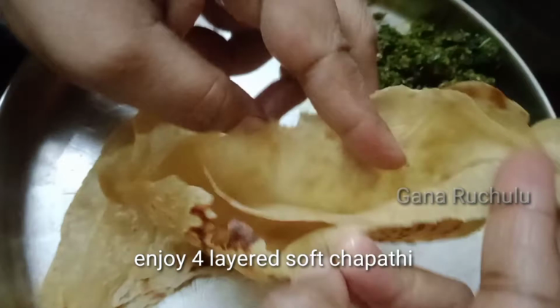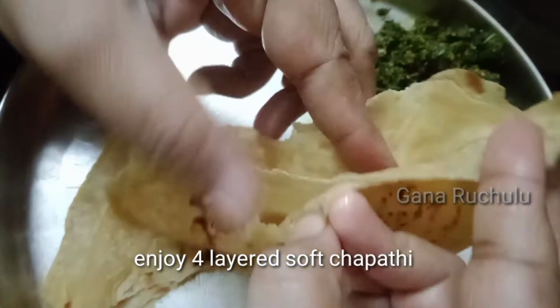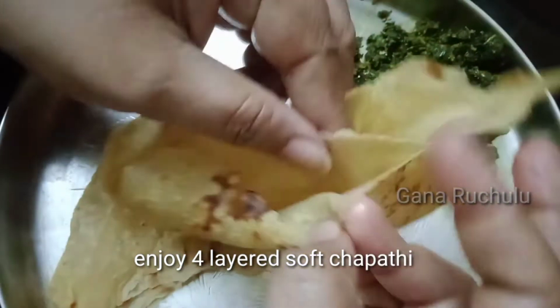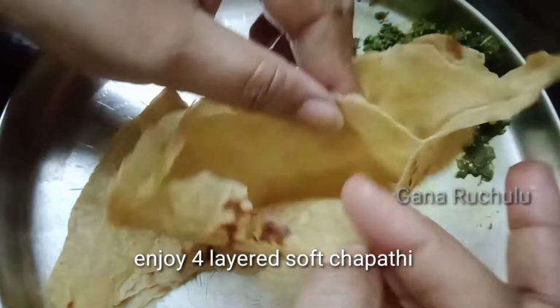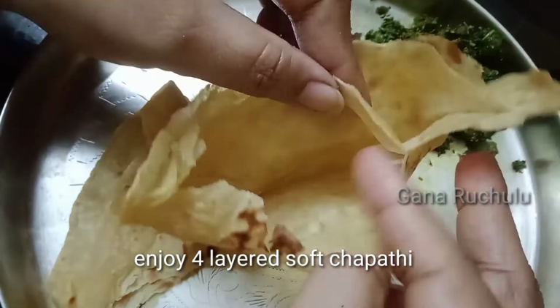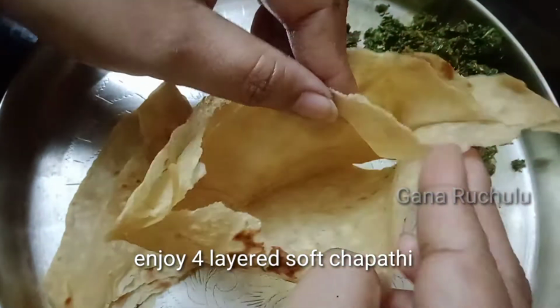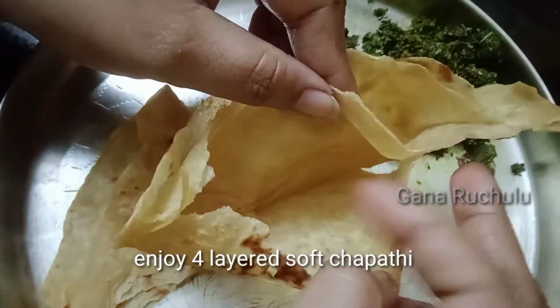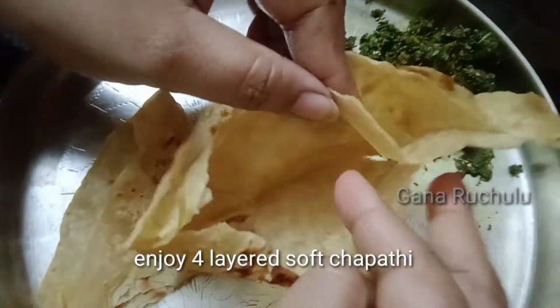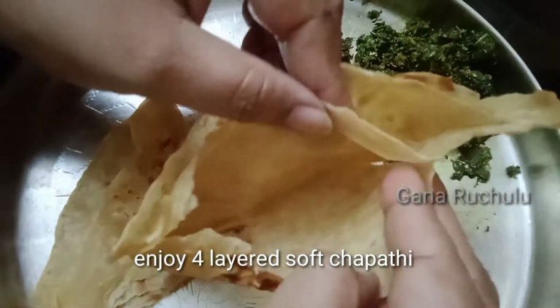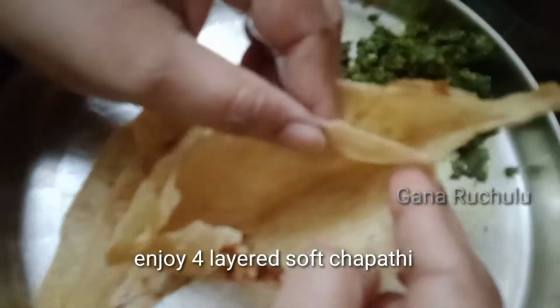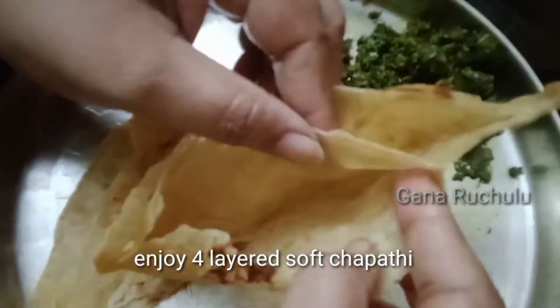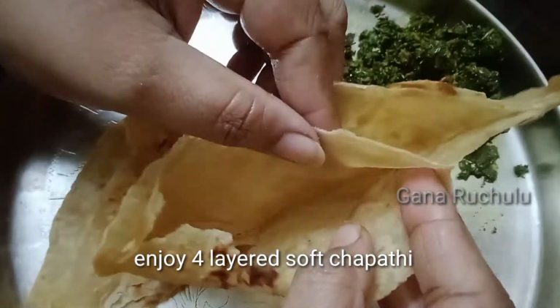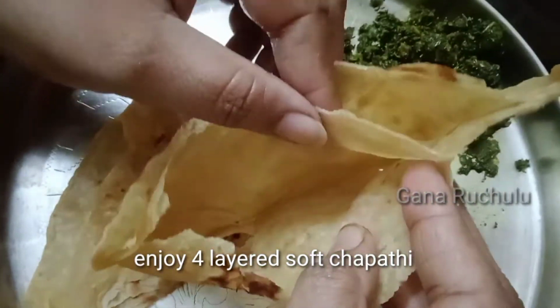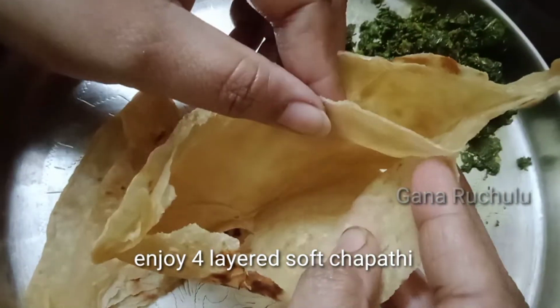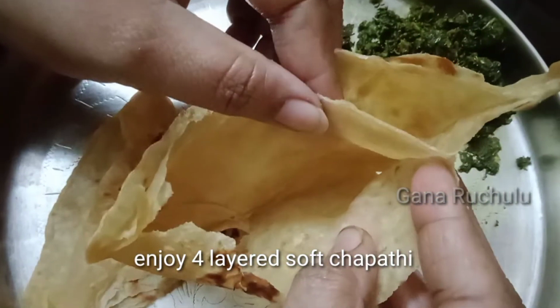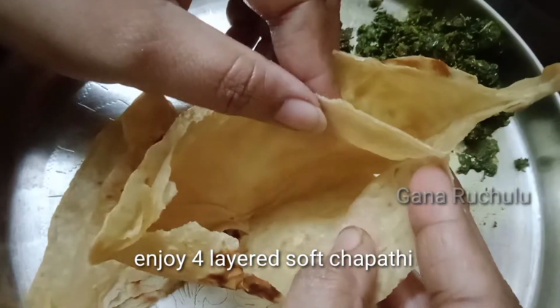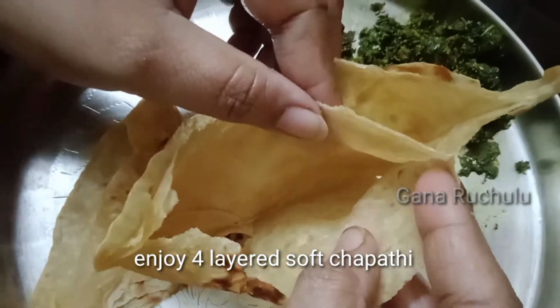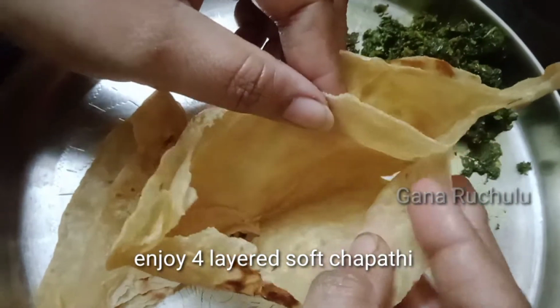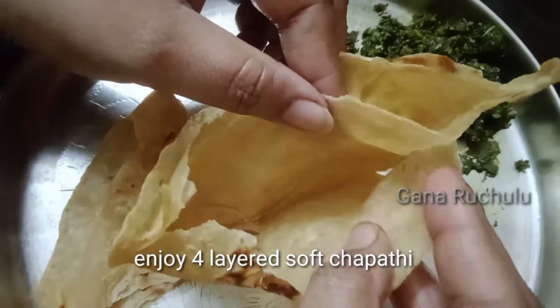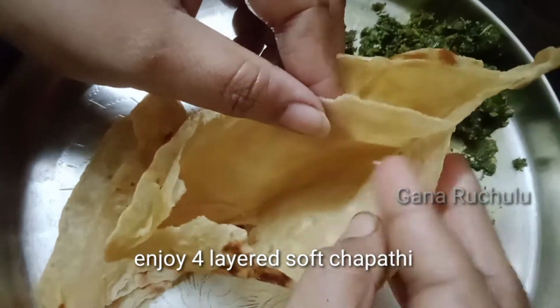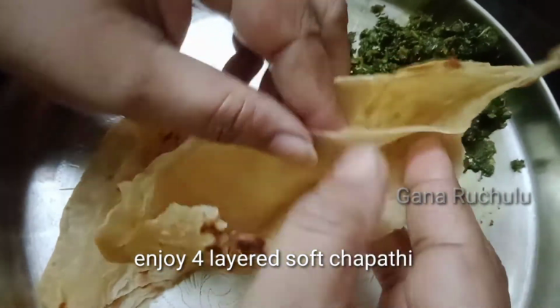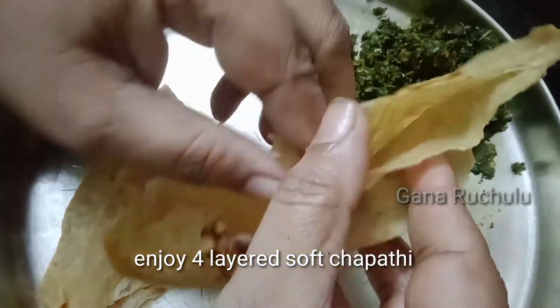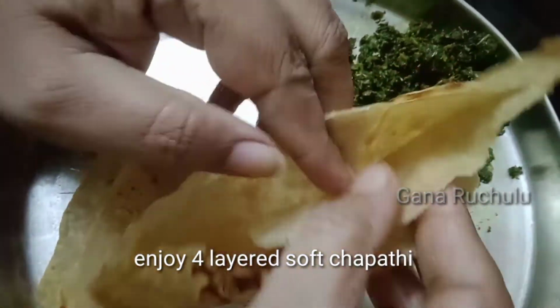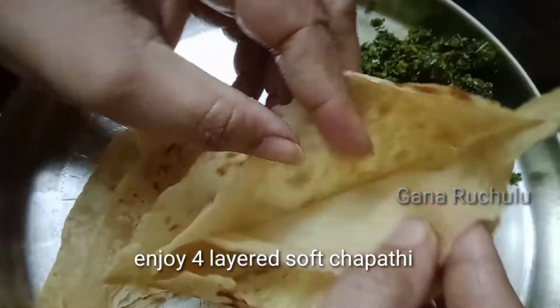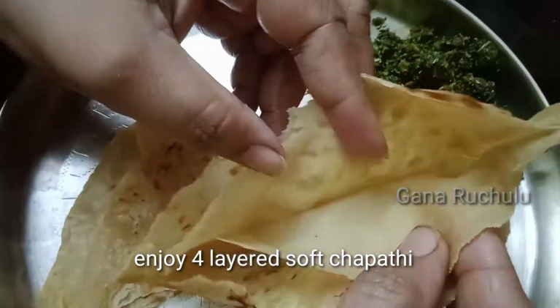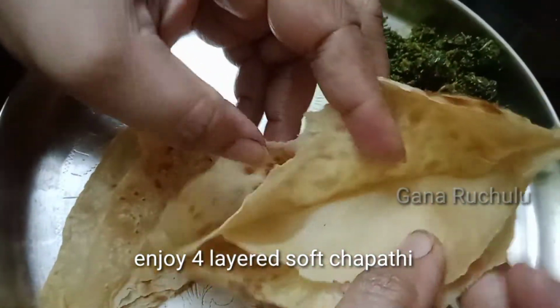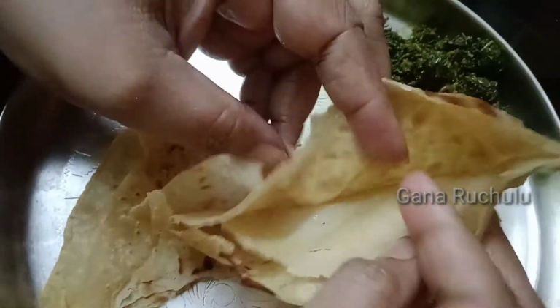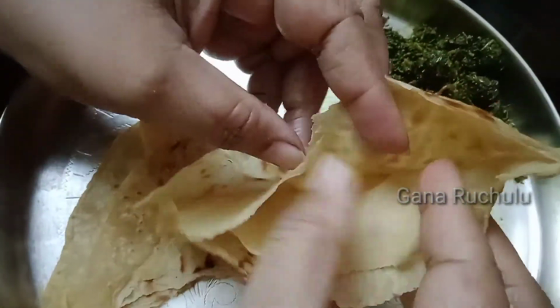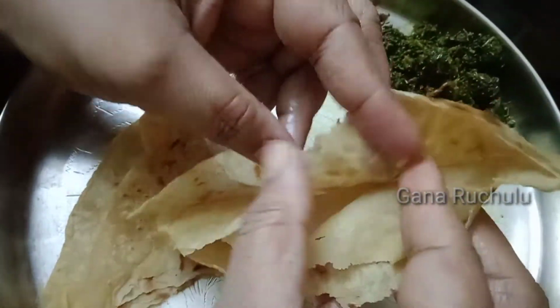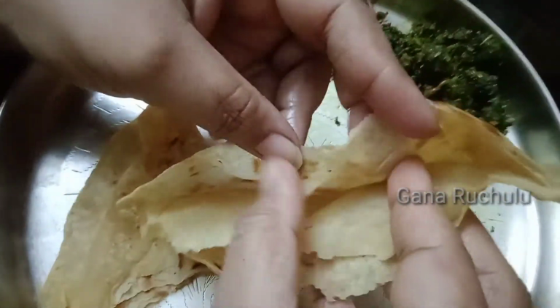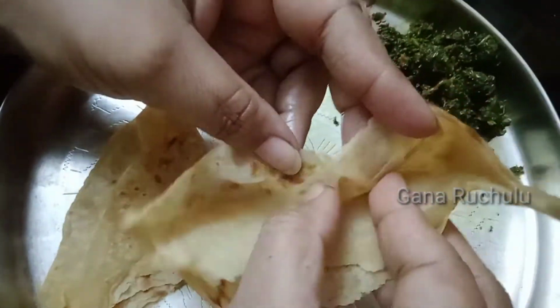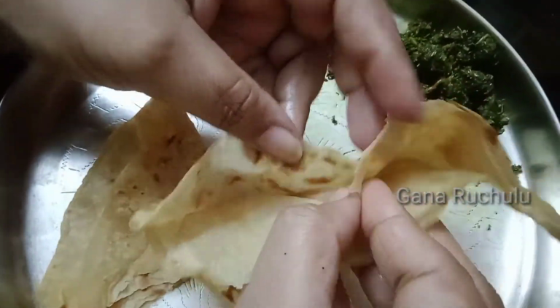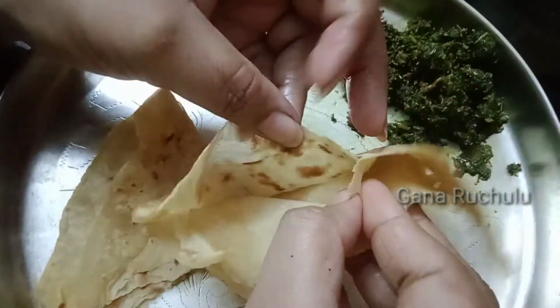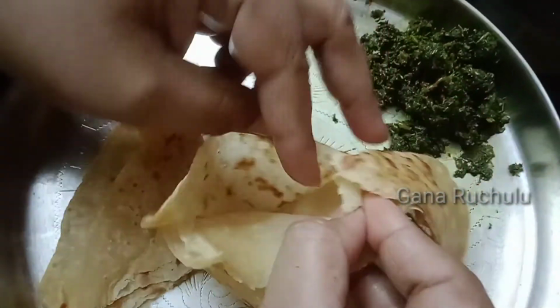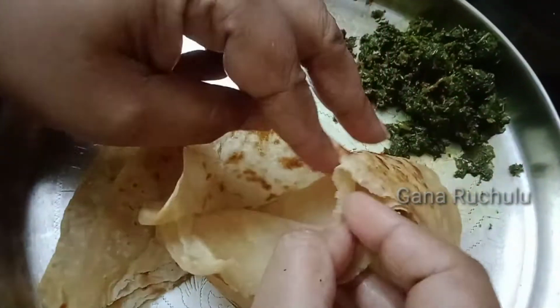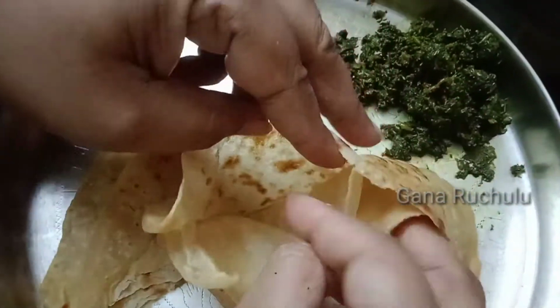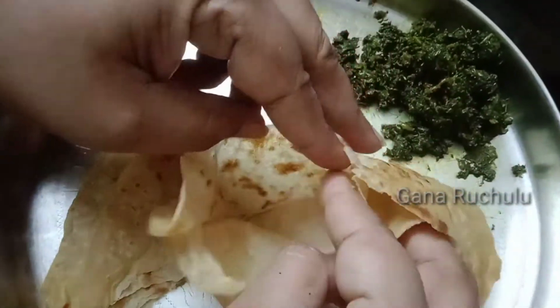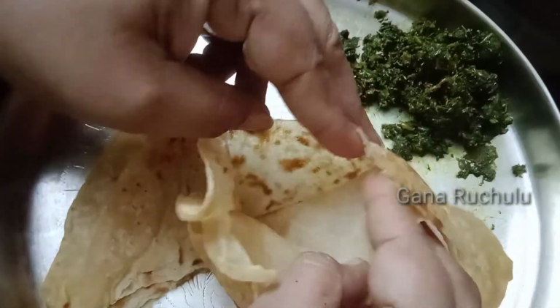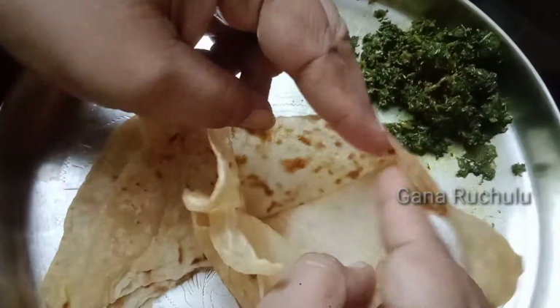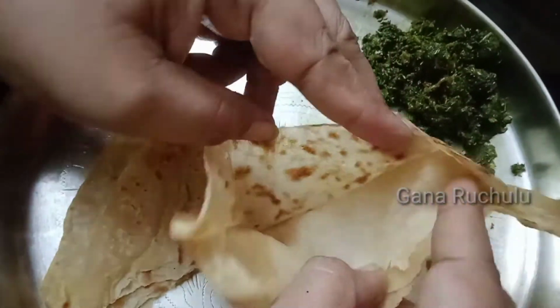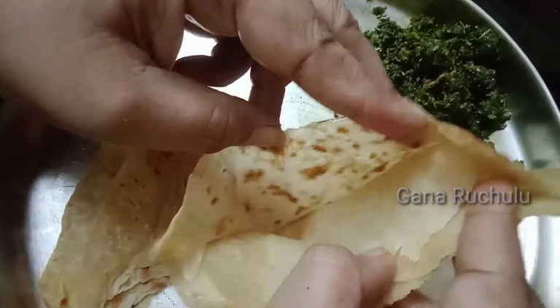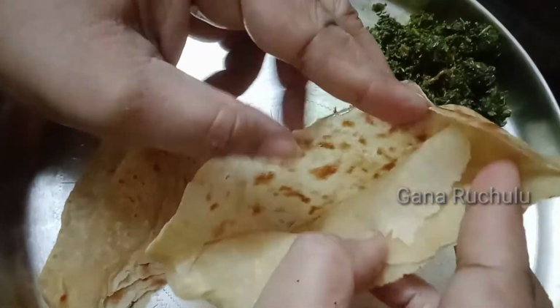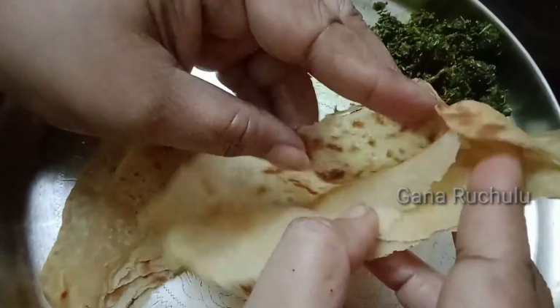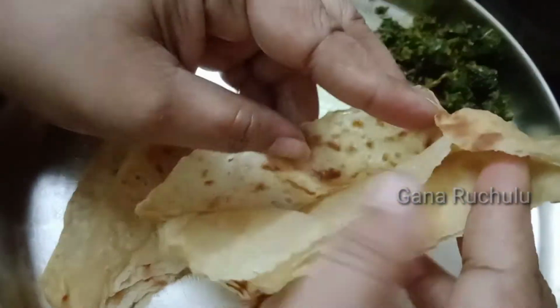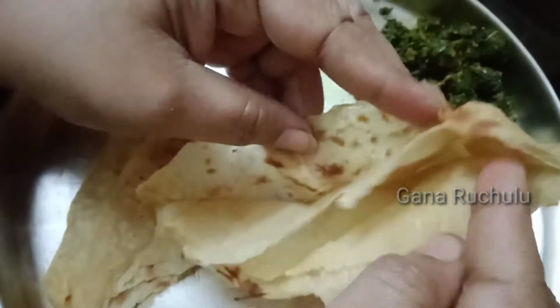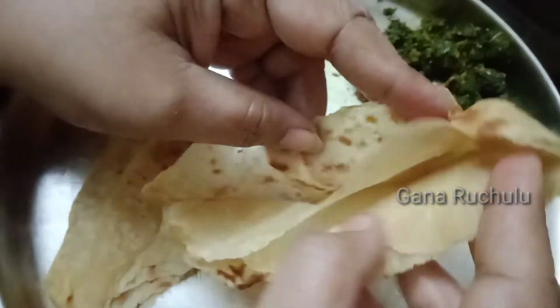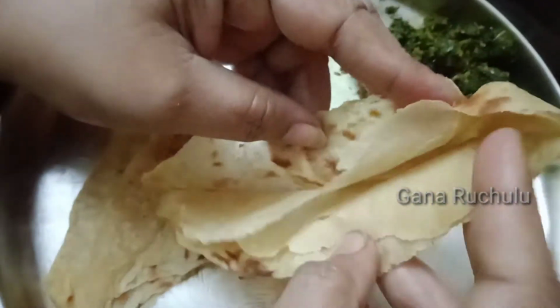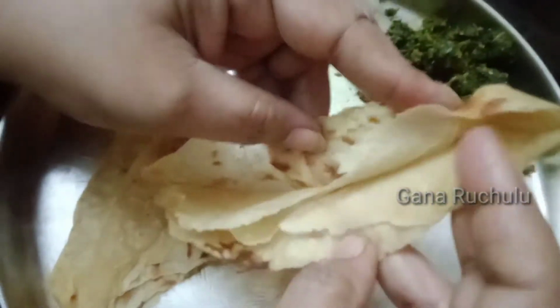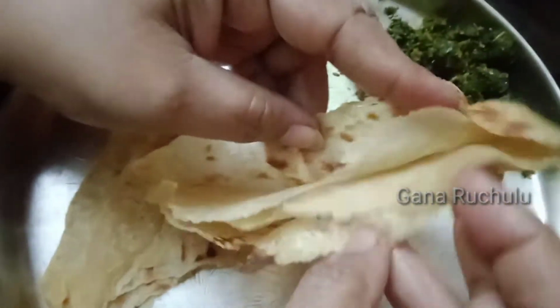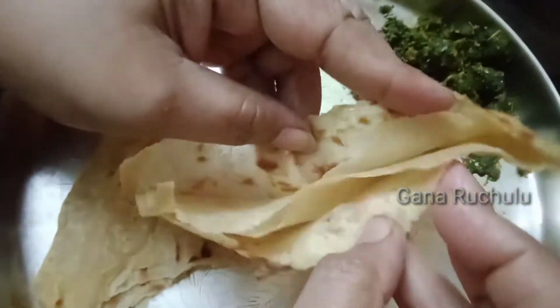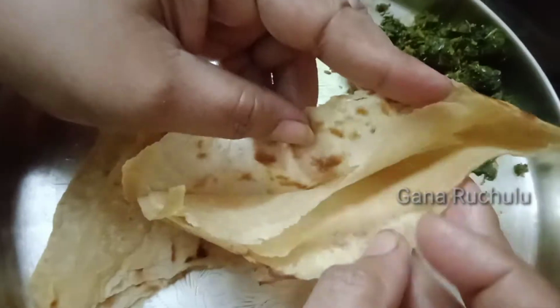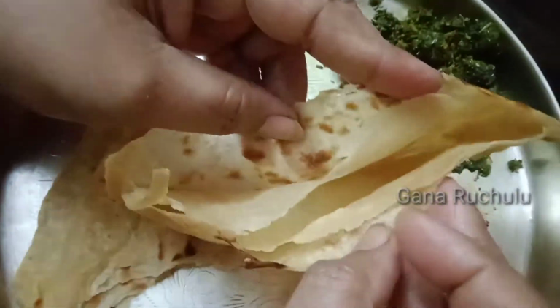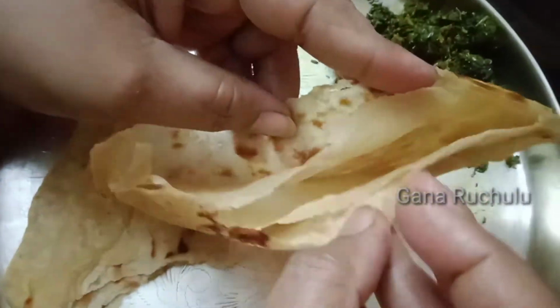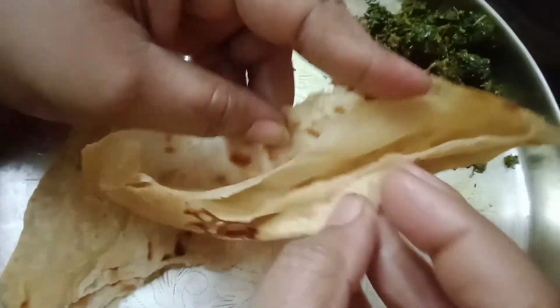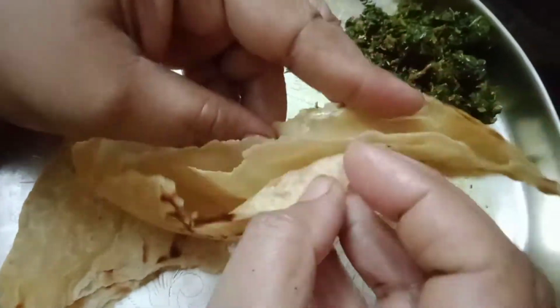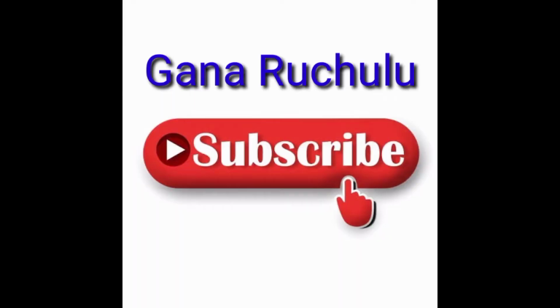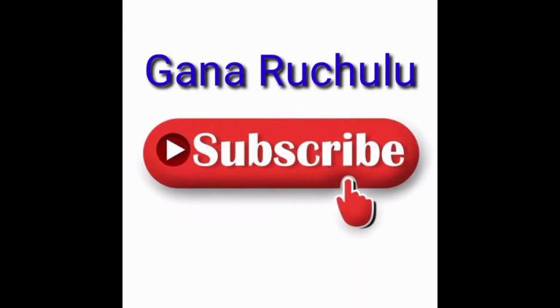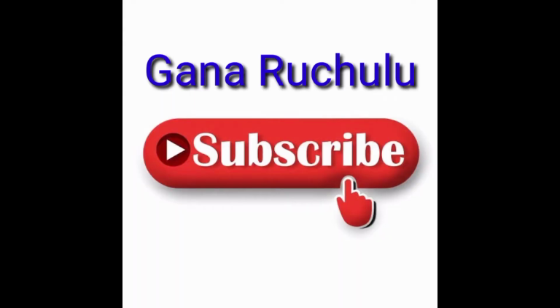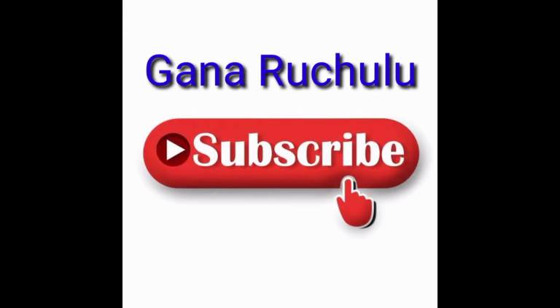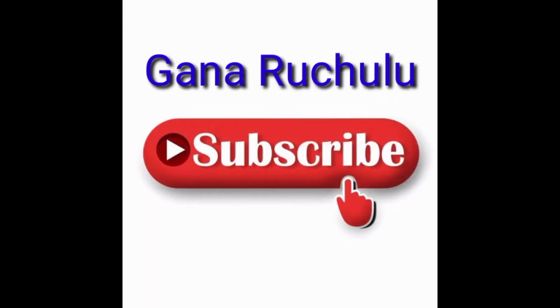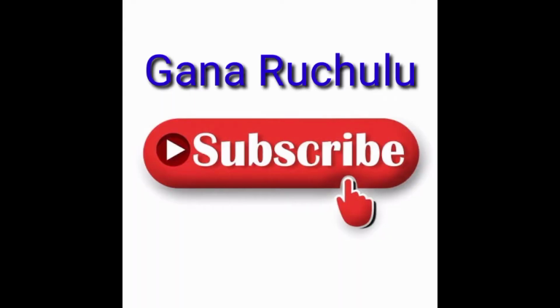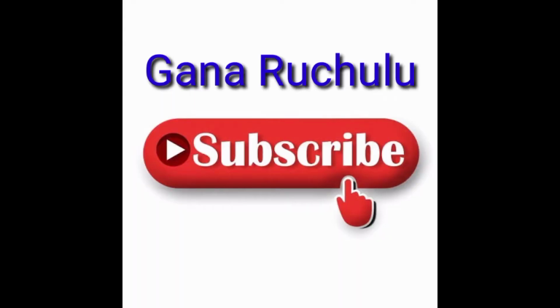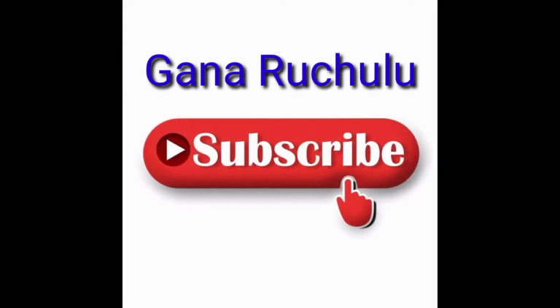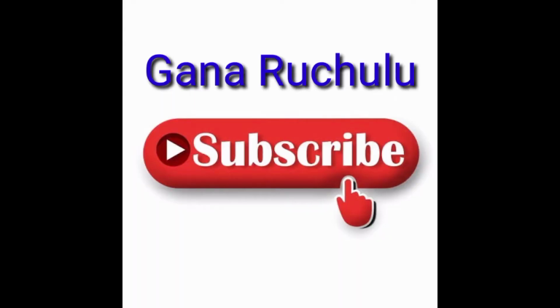If you like this video, please like, share, subscribe, and press the bell icon.